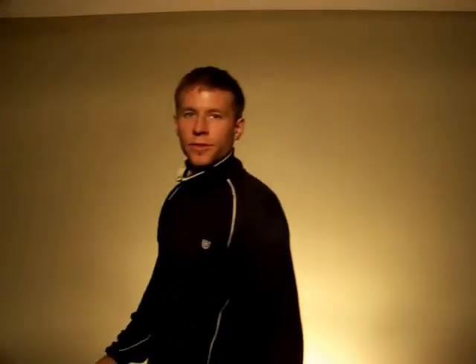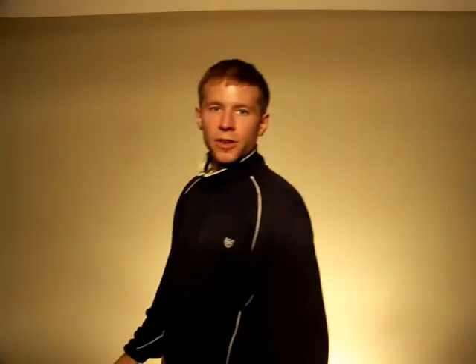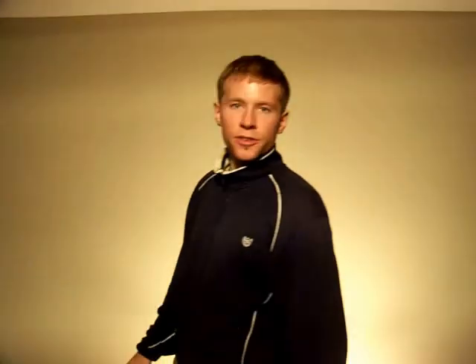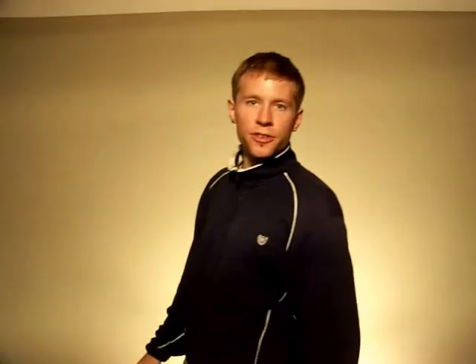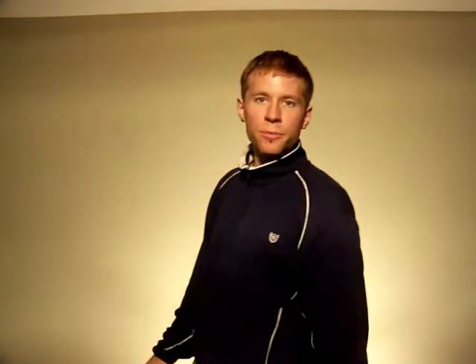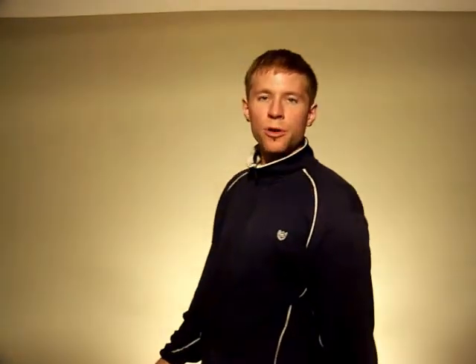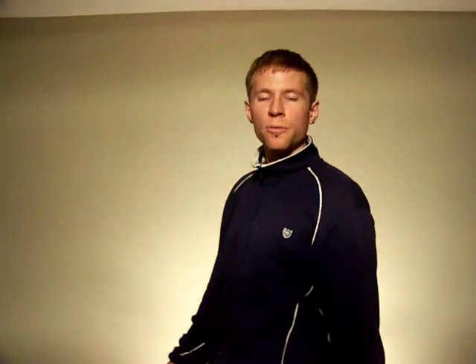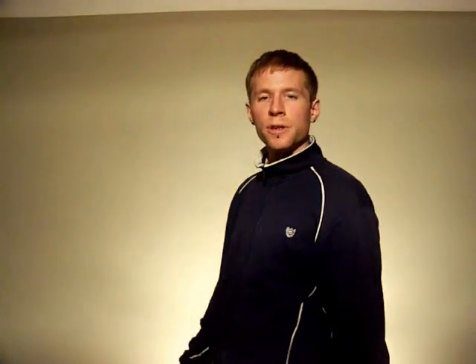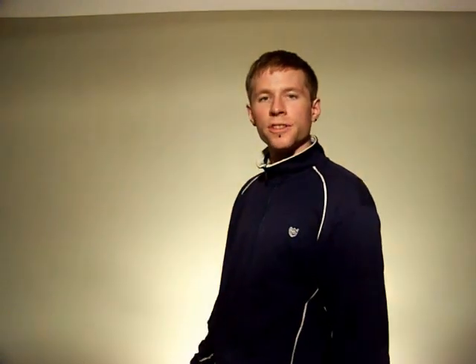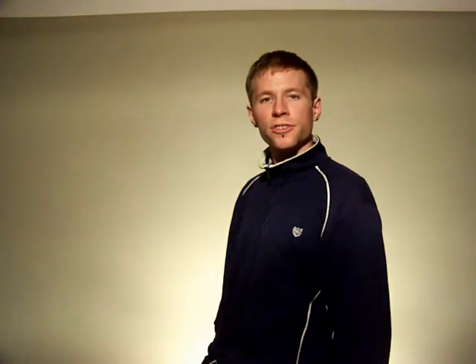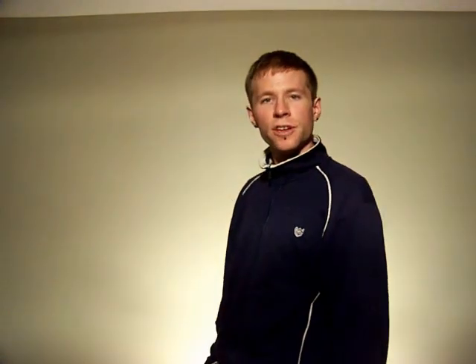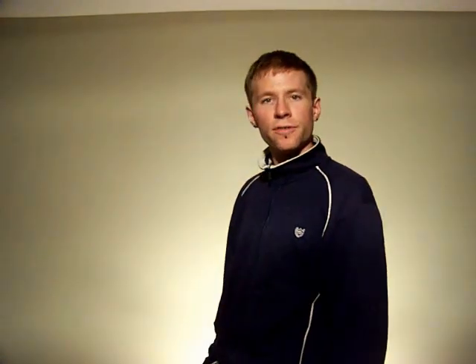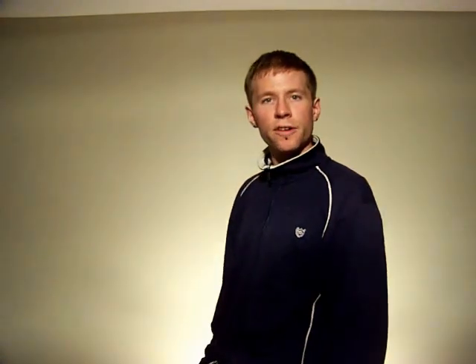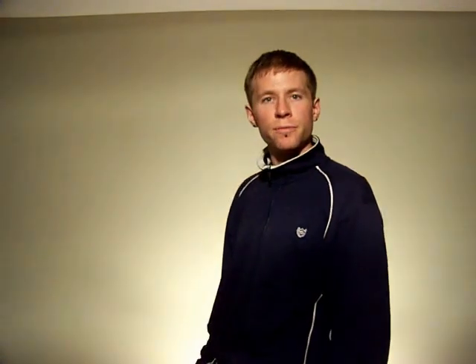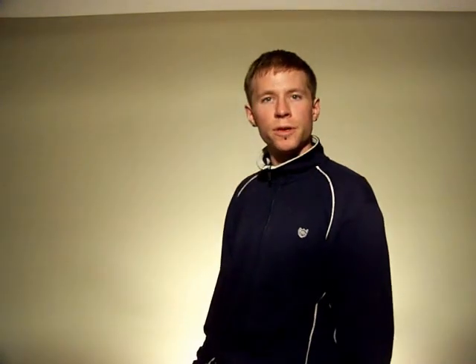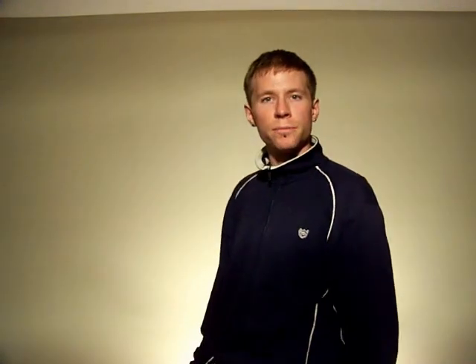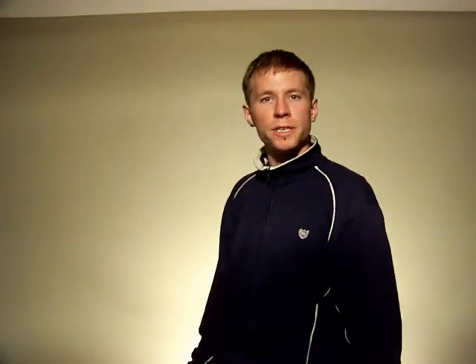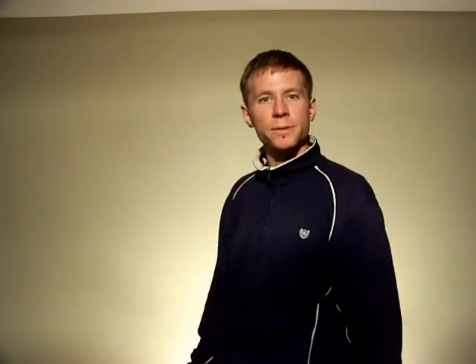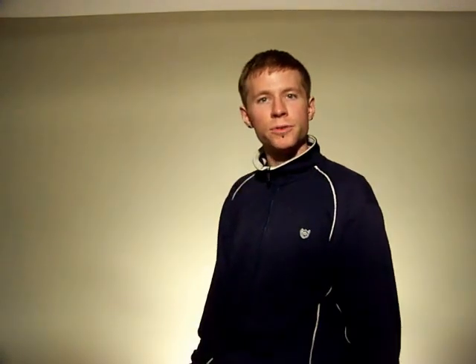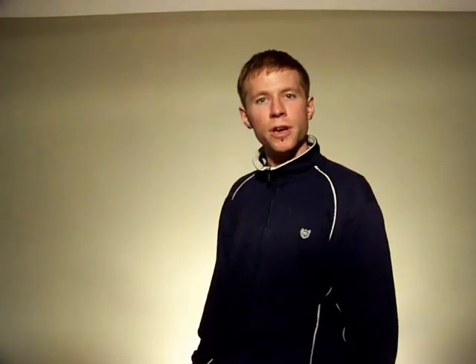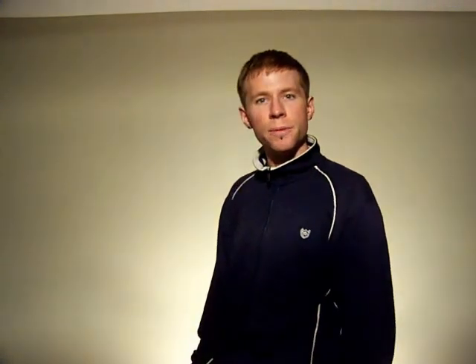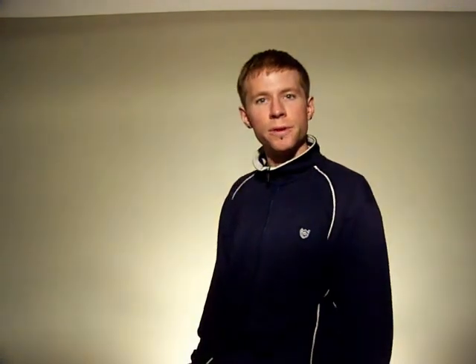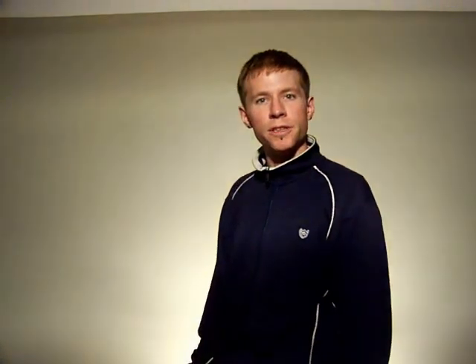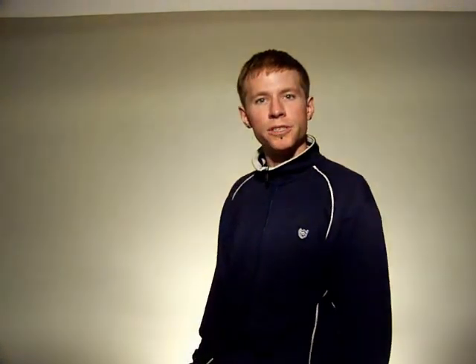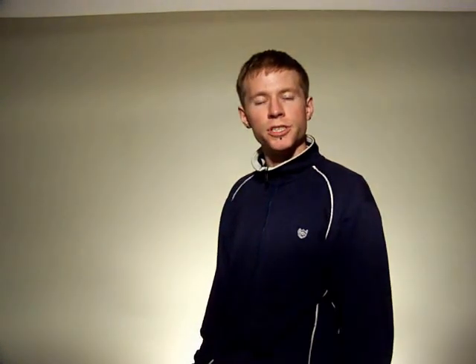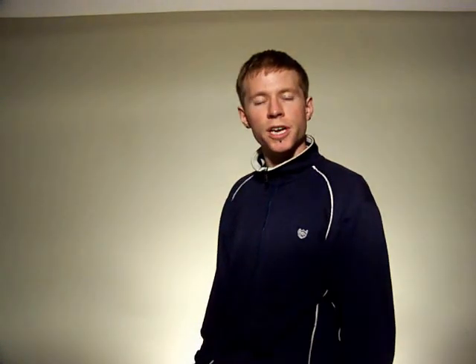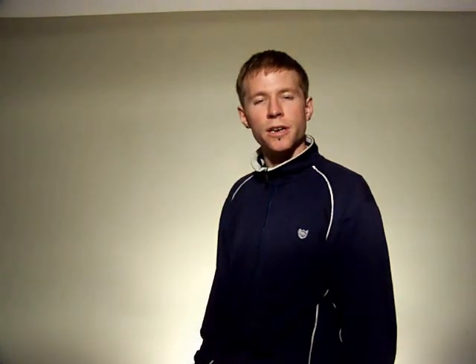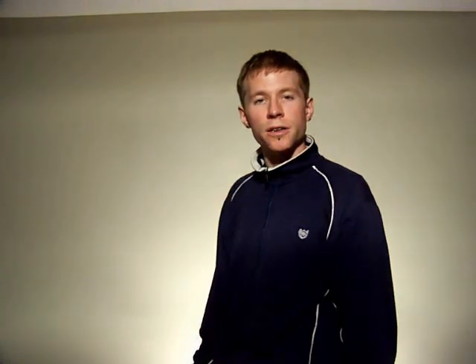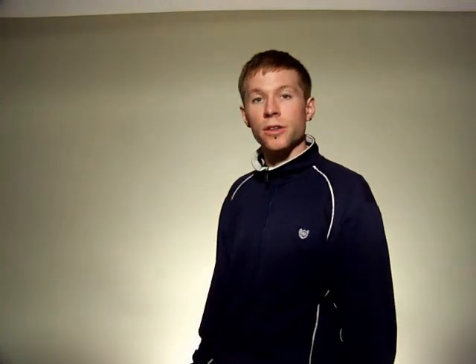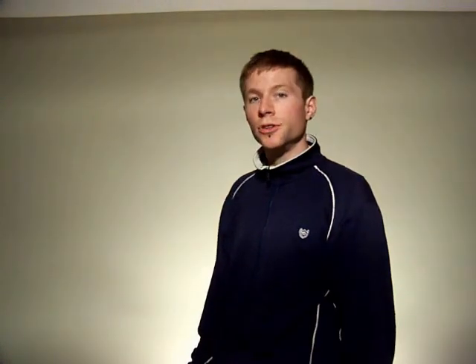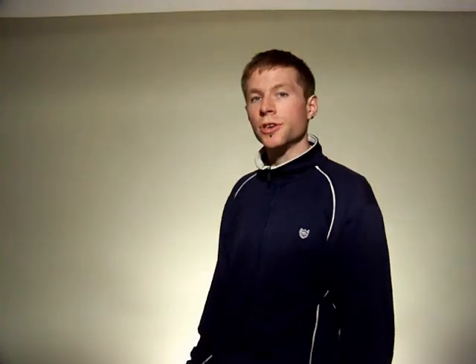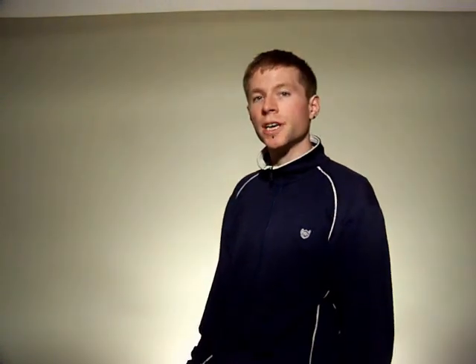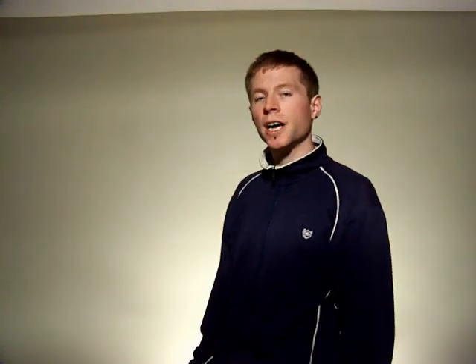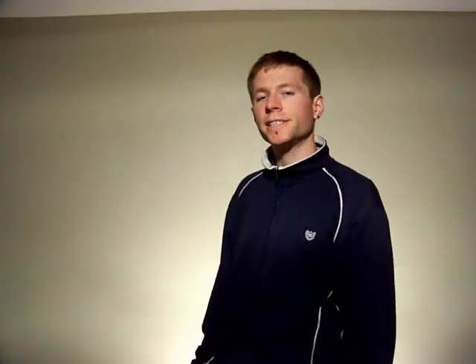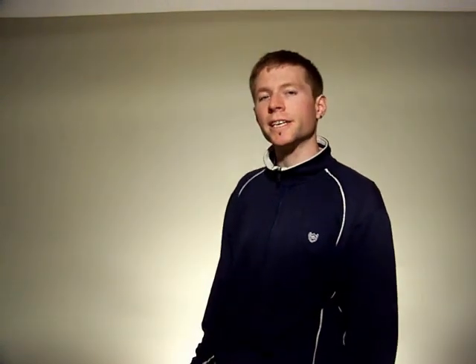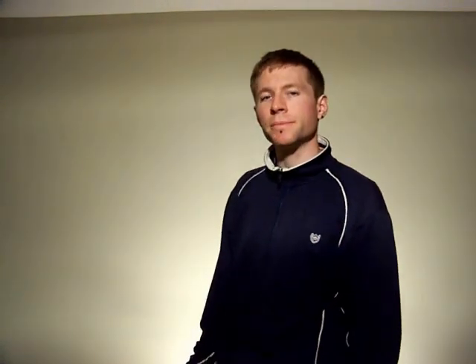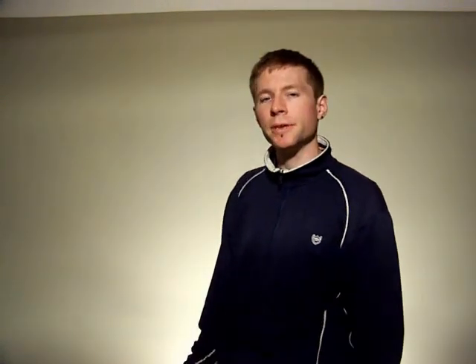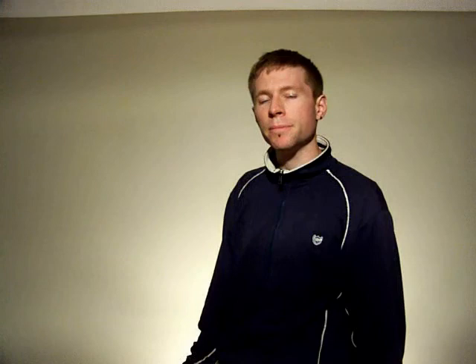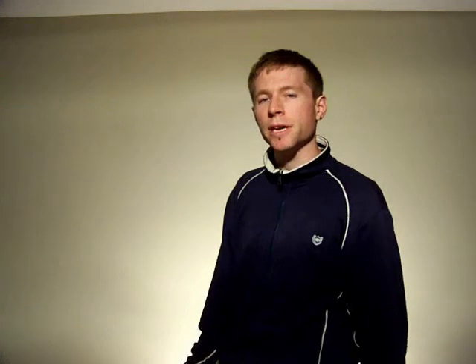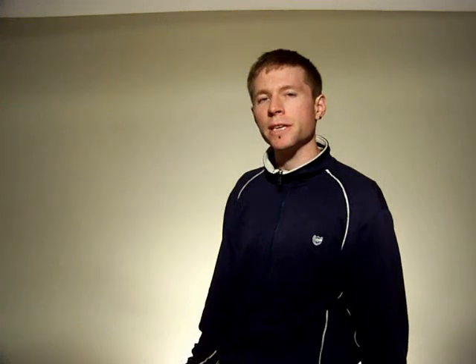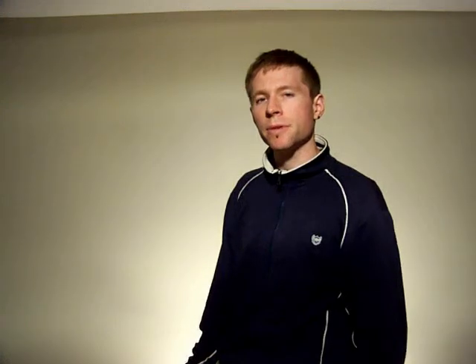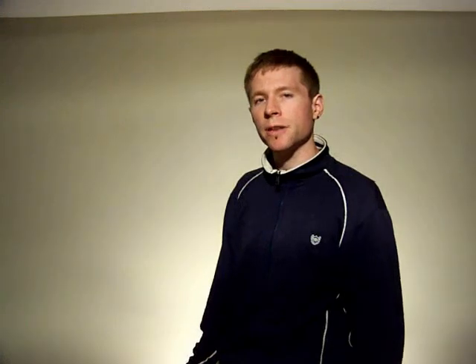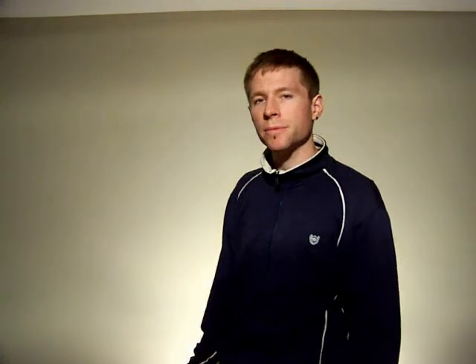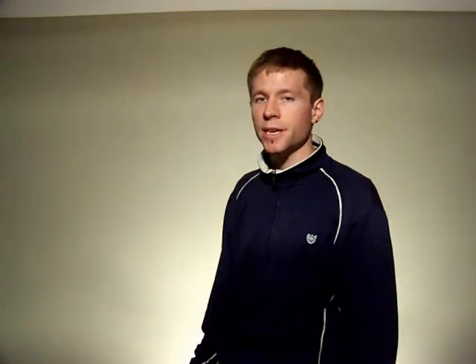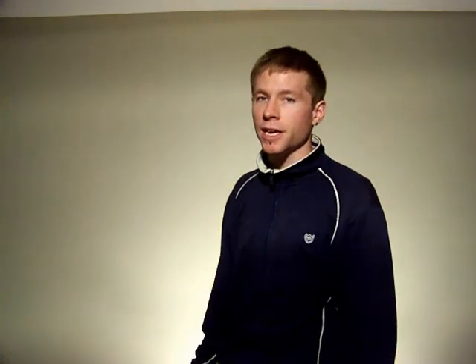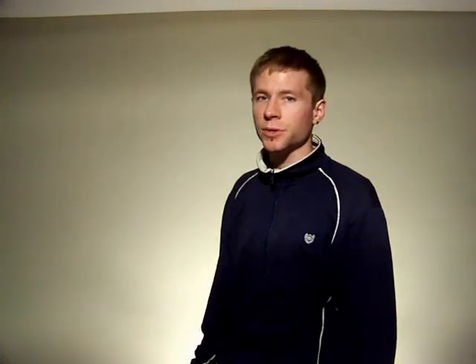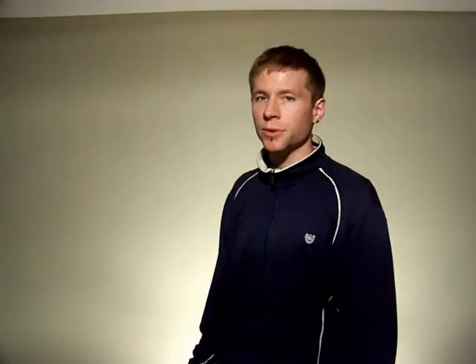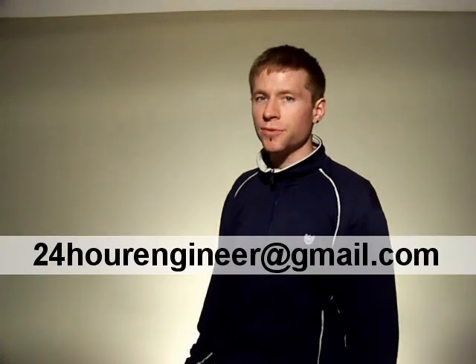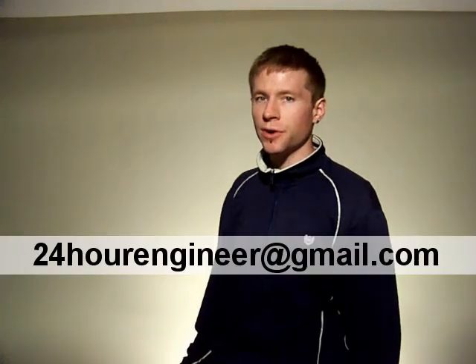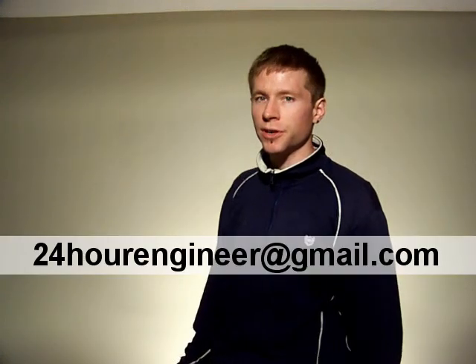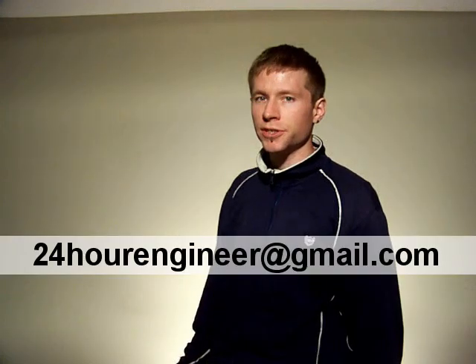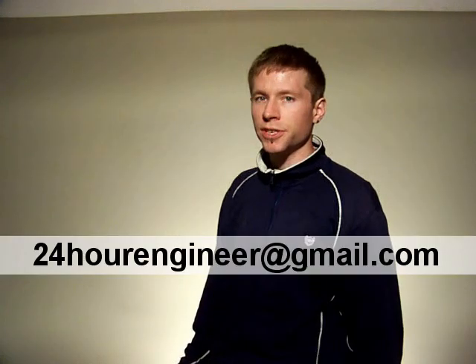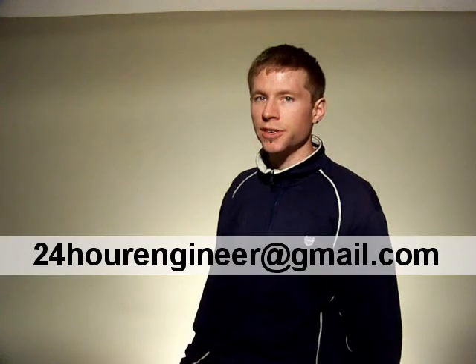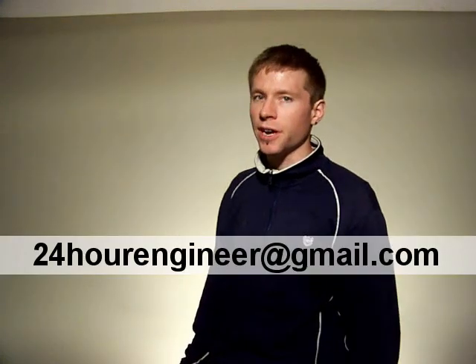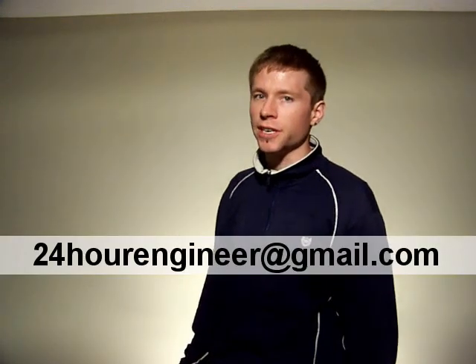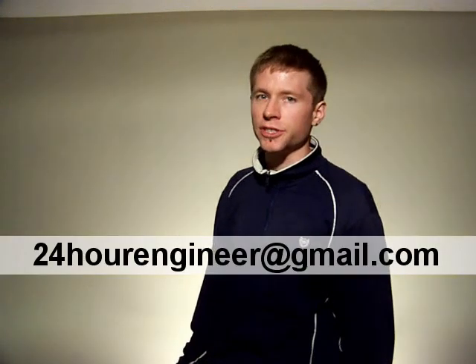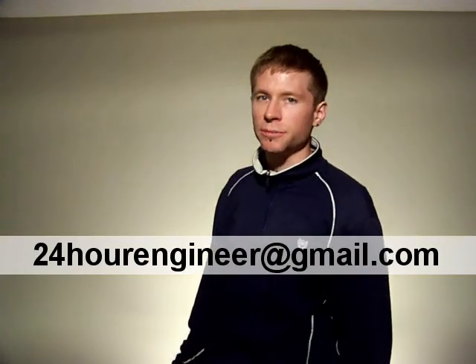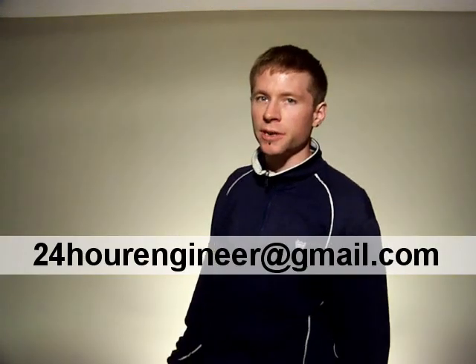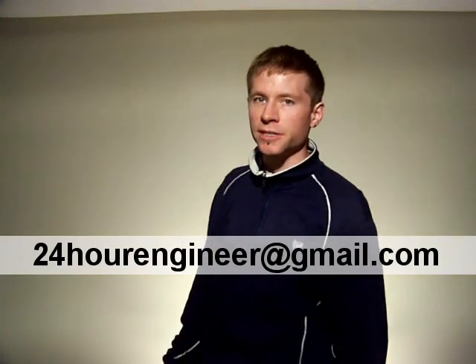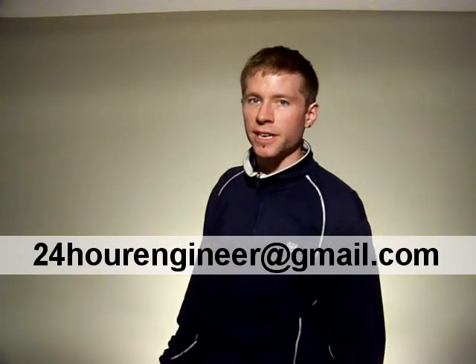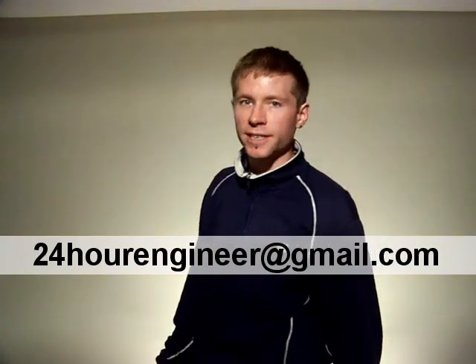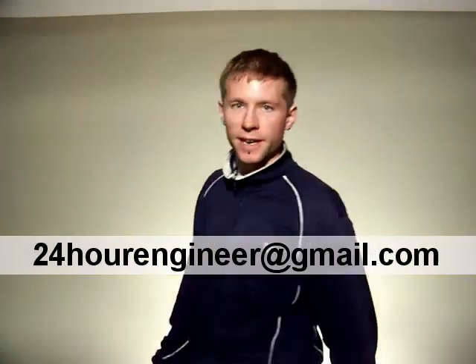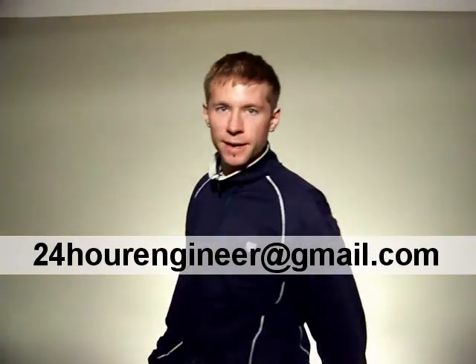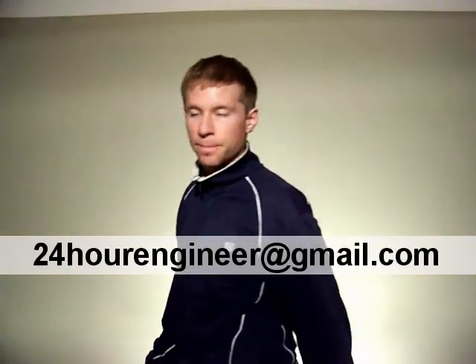You can see more on me and the stuff I've built by subscribing to this channel. You can contact me by emailing me at 24engineer at gmail.com.